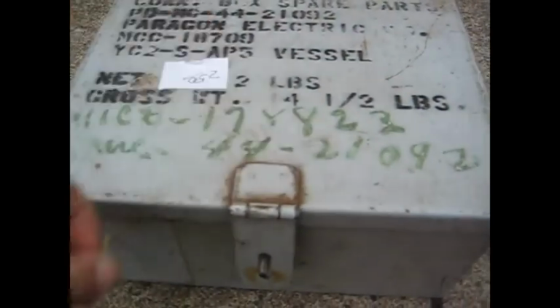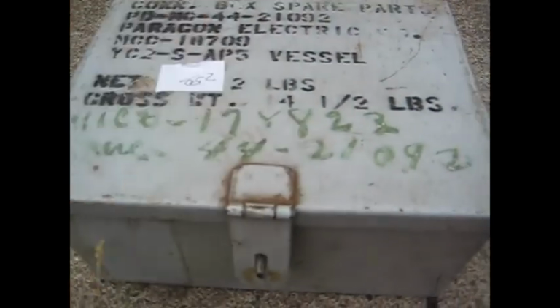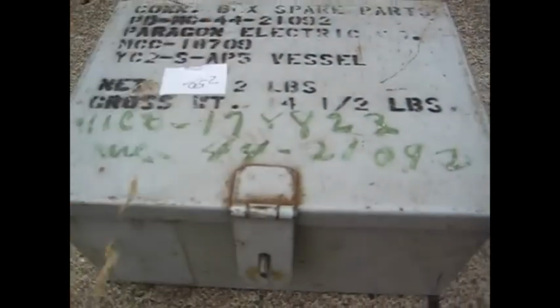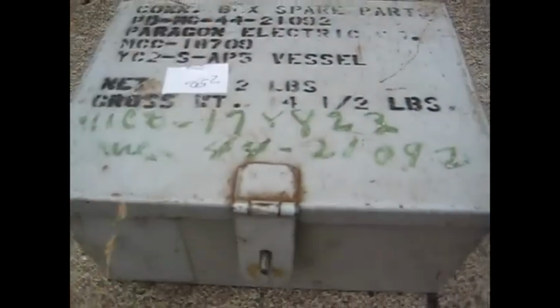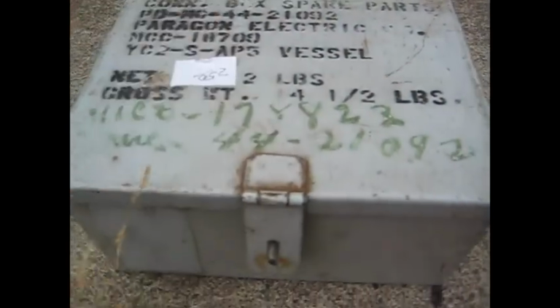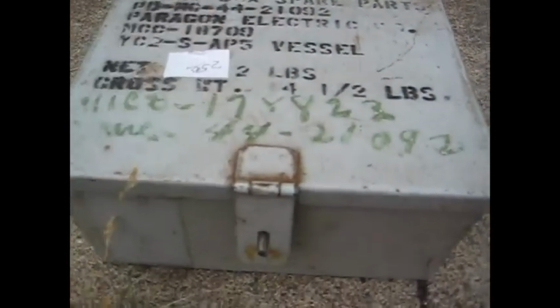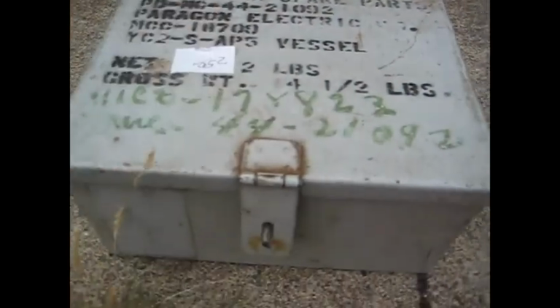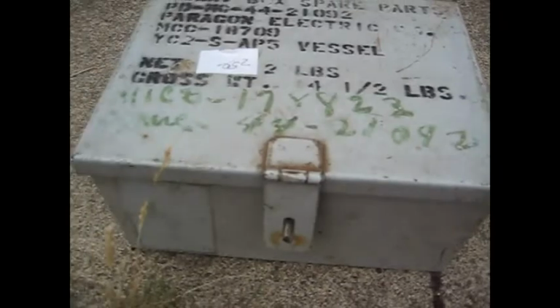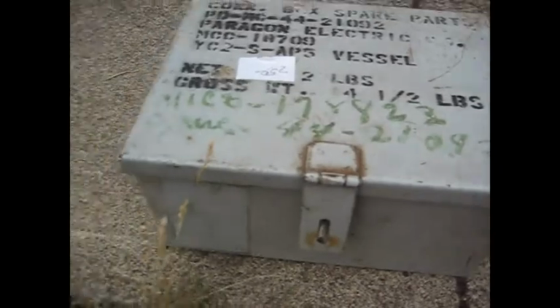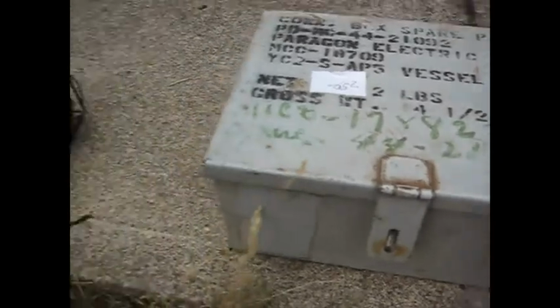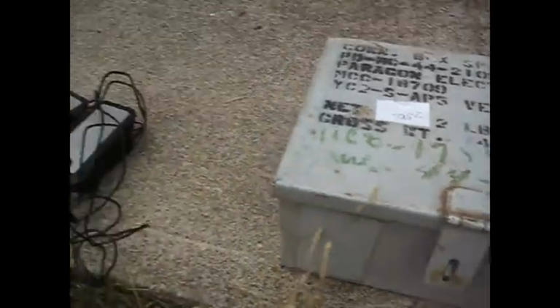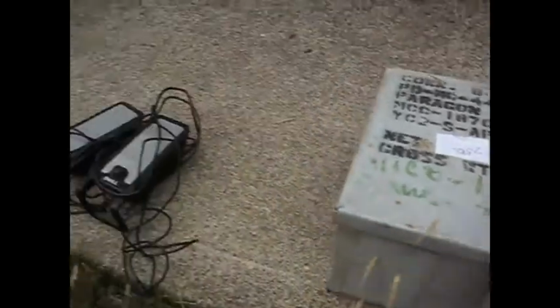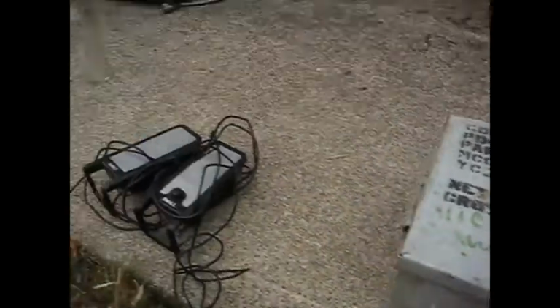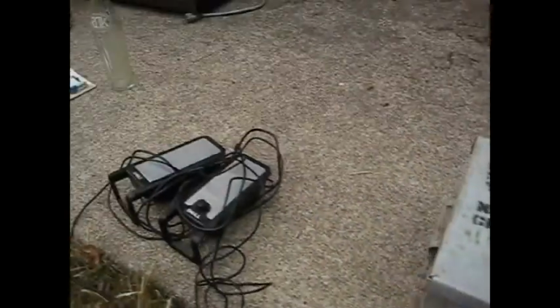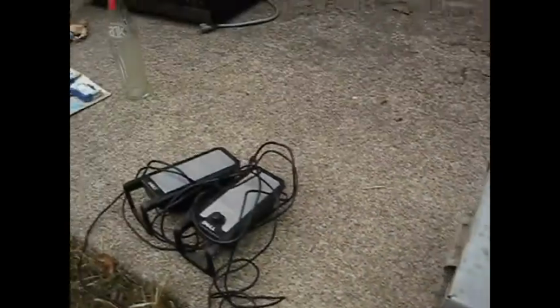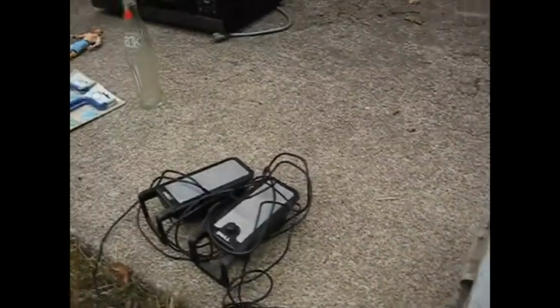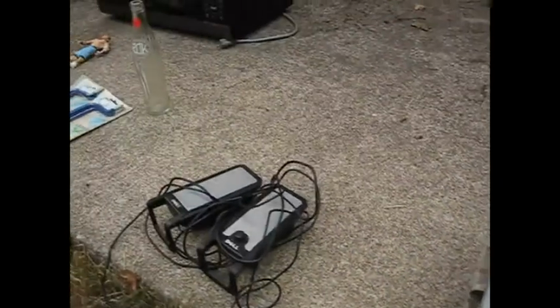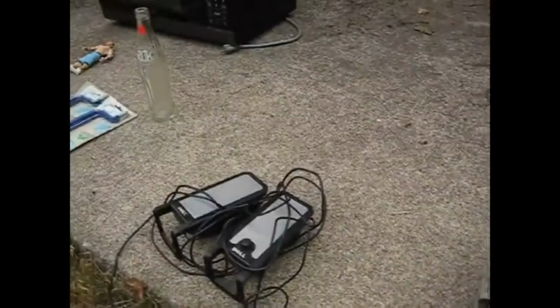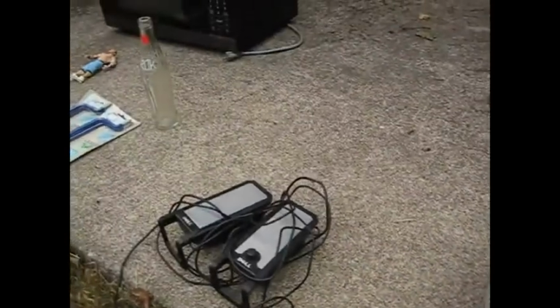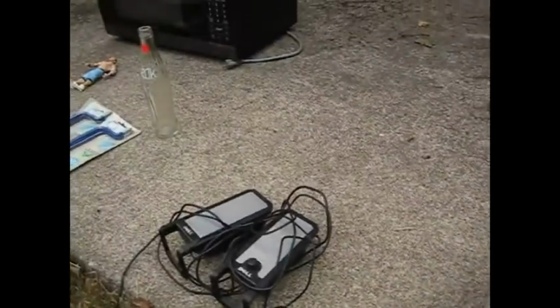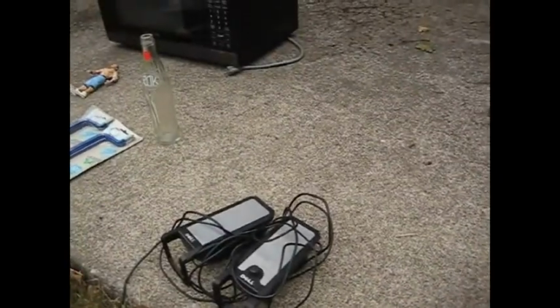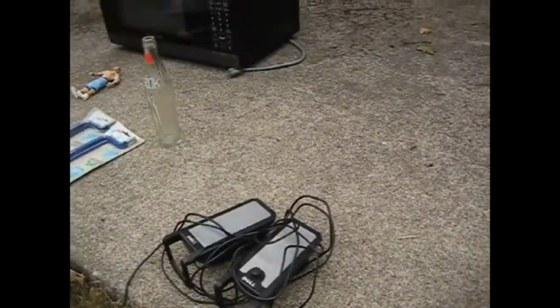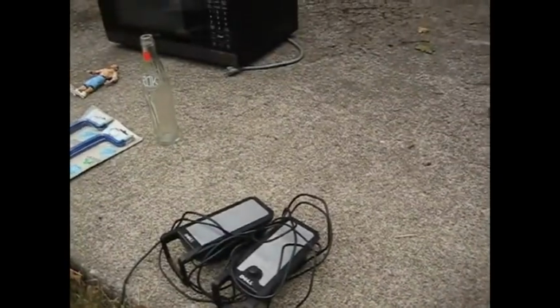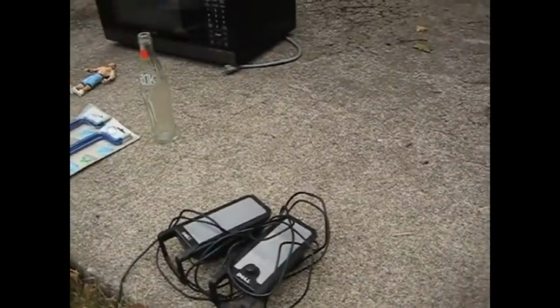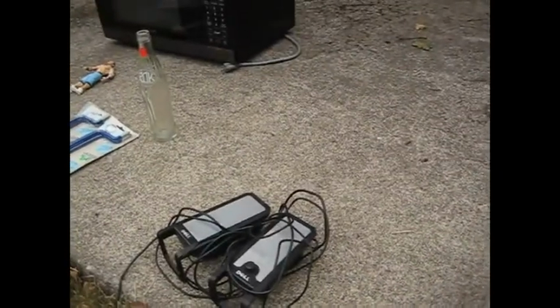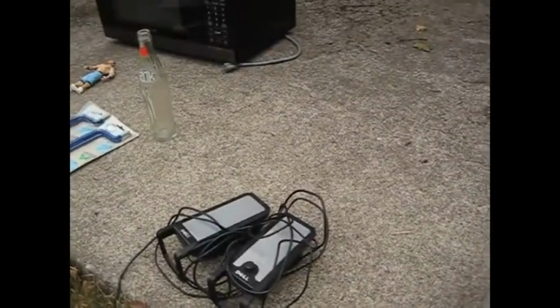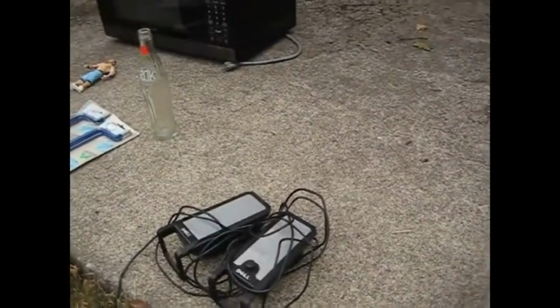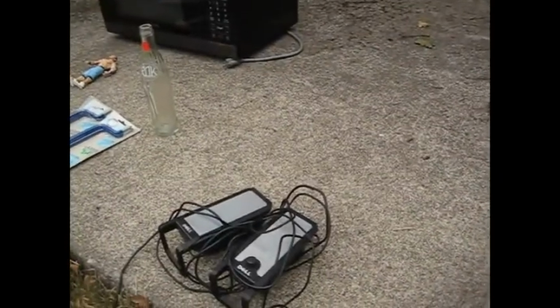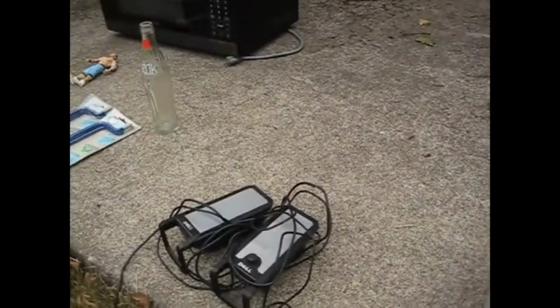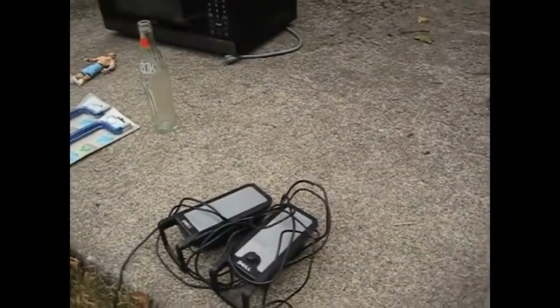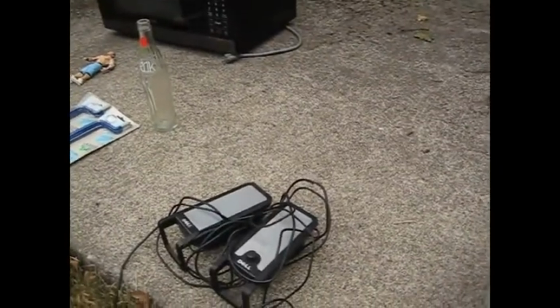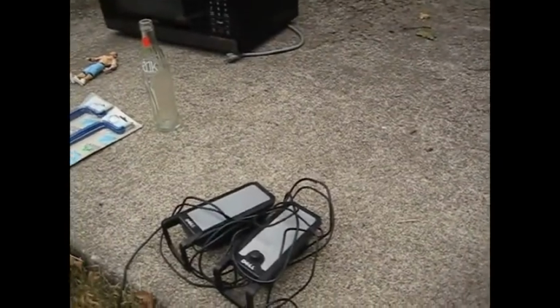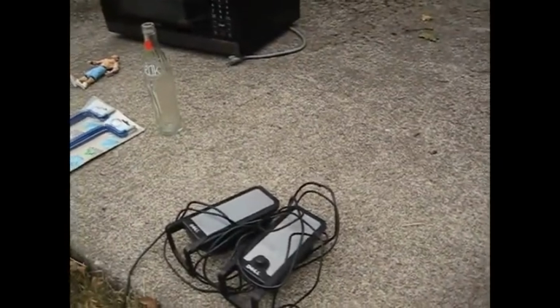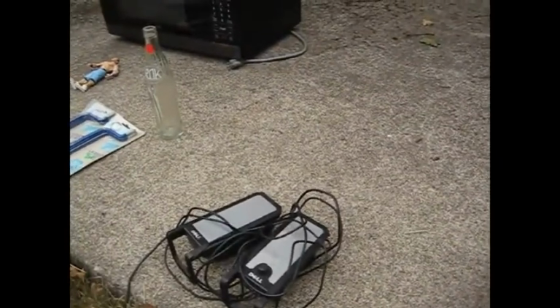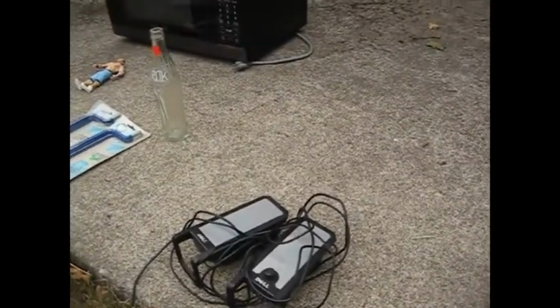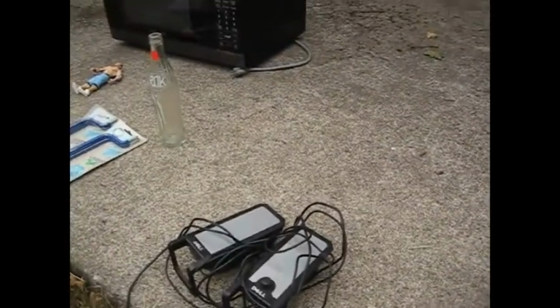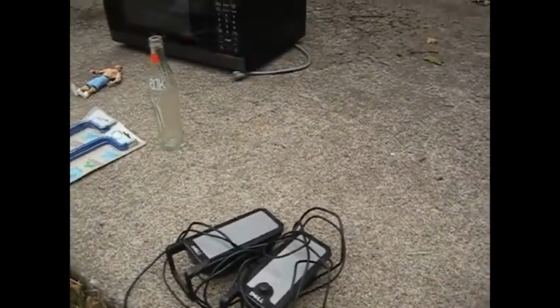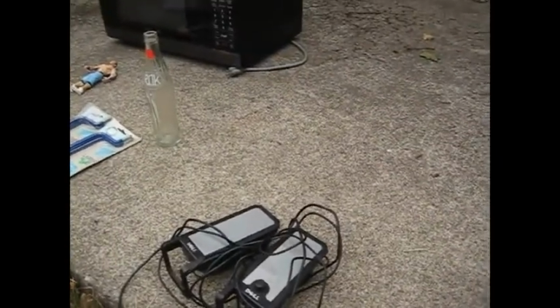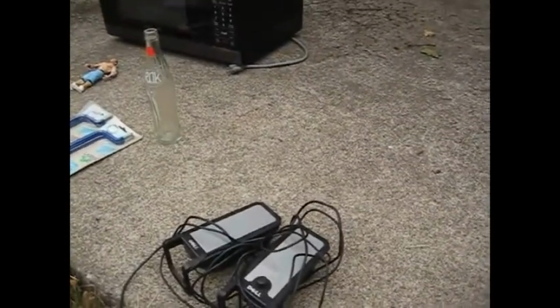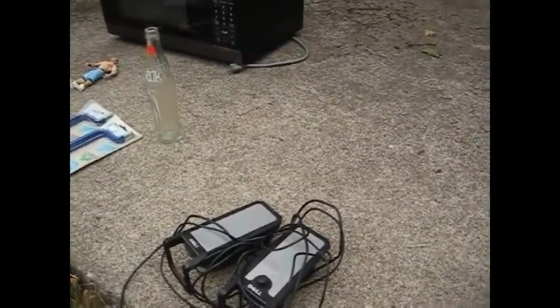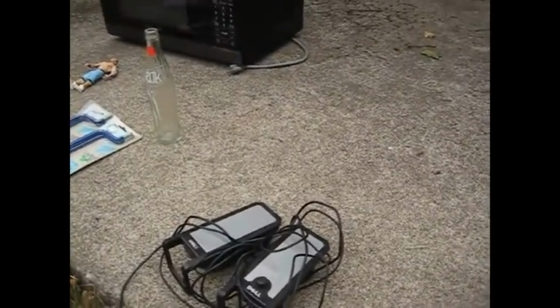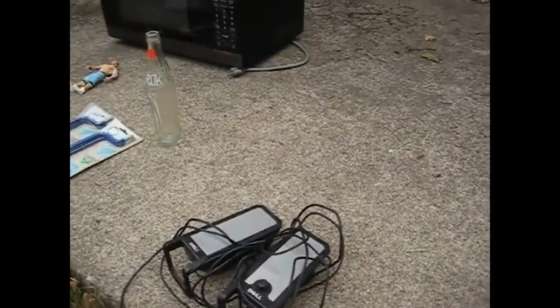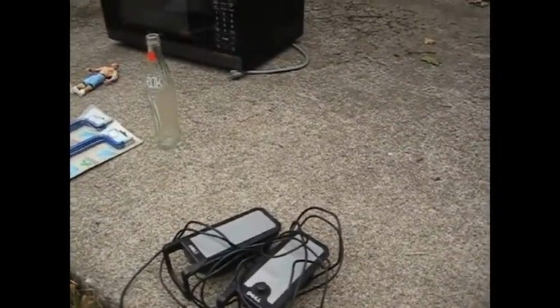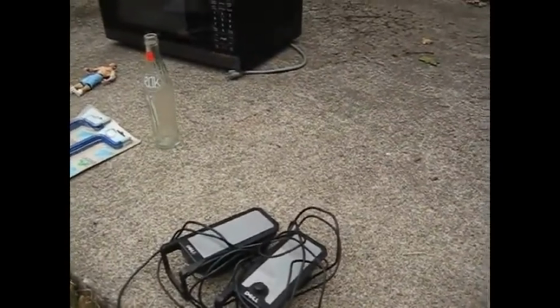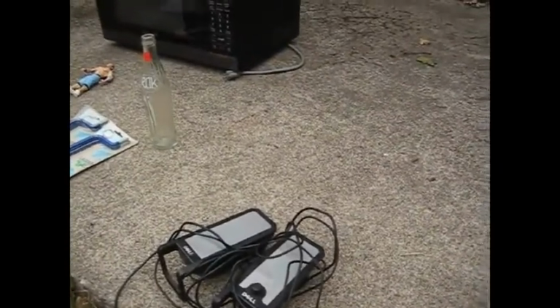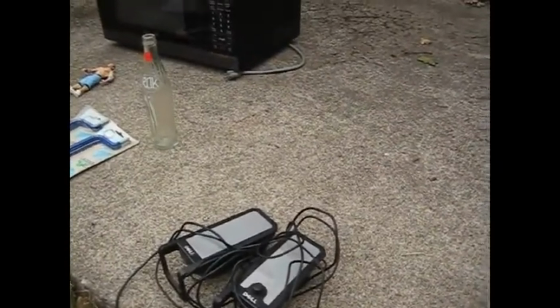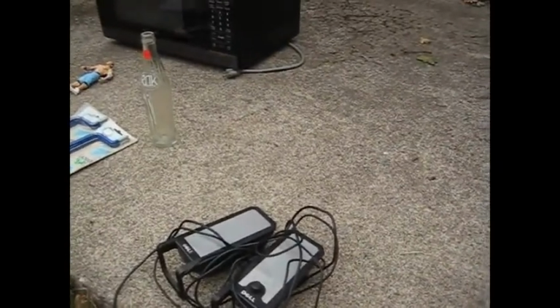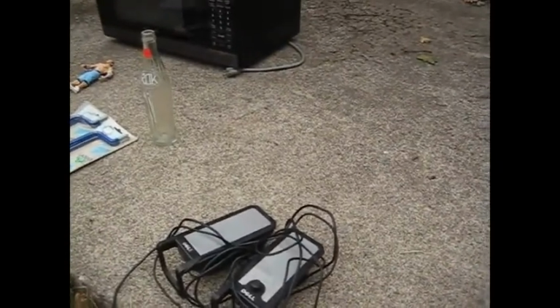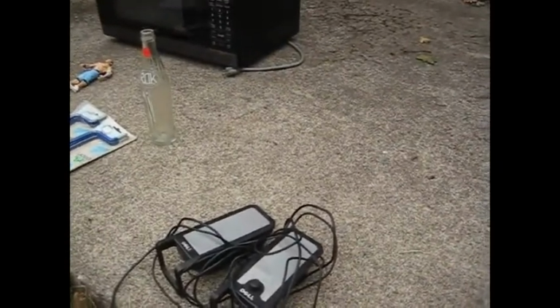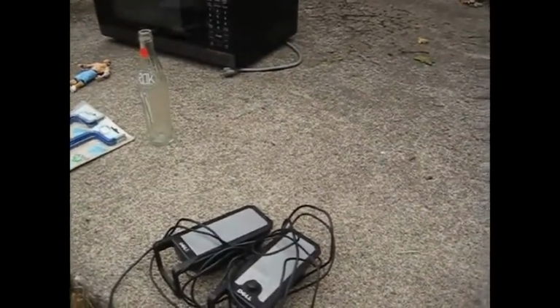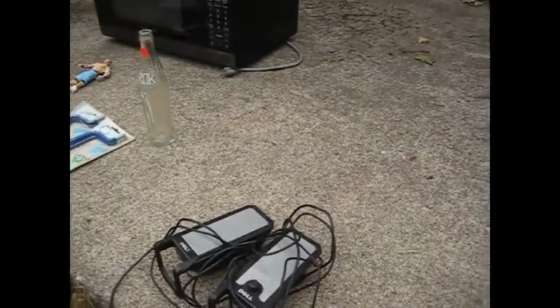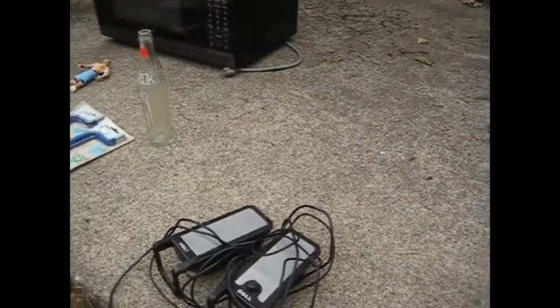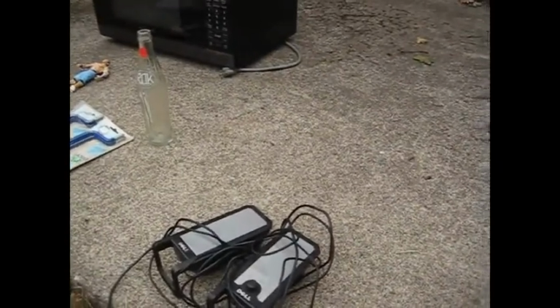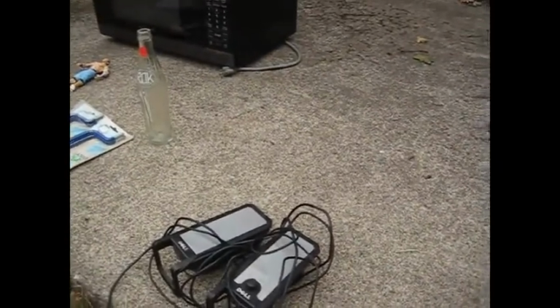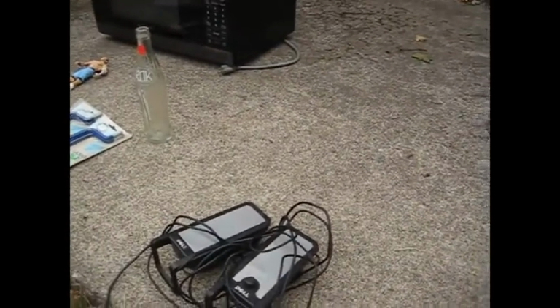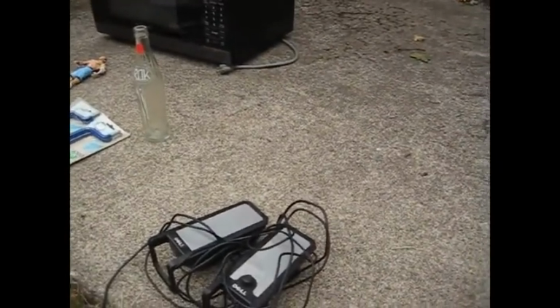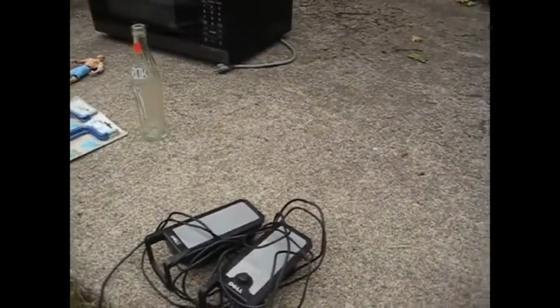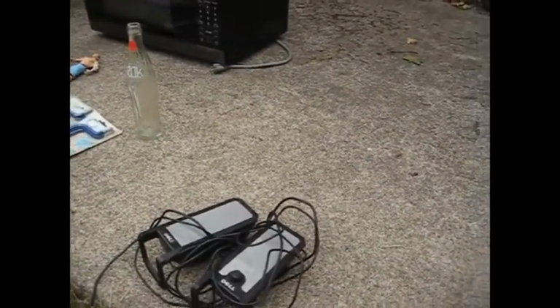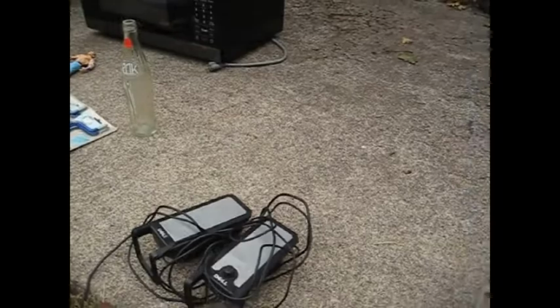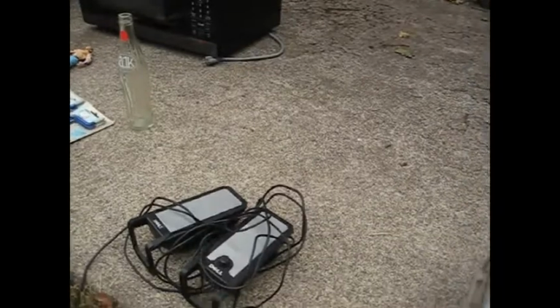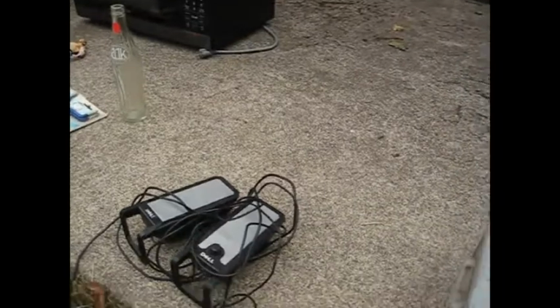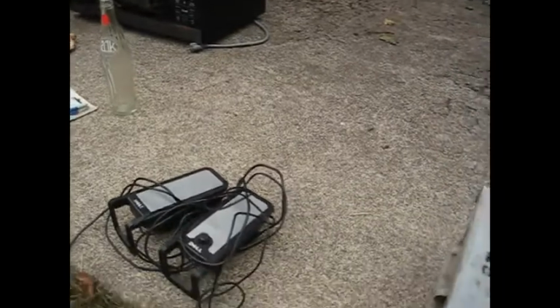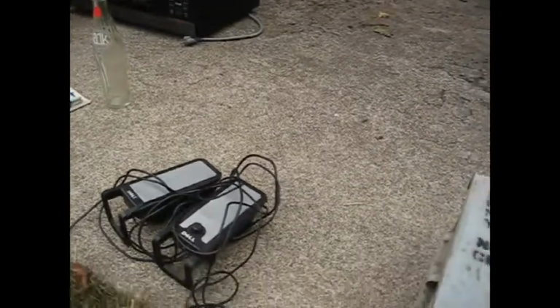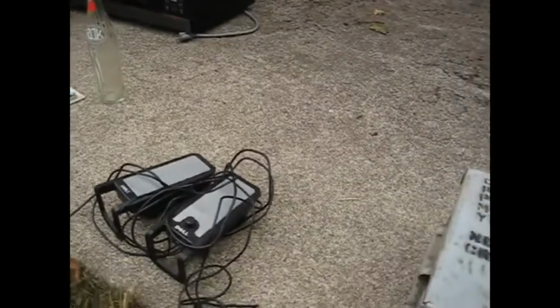Those are my yard sale finds and treasures. Let me know if you know anything about ROK, or whatever that is. Thank you for watching.